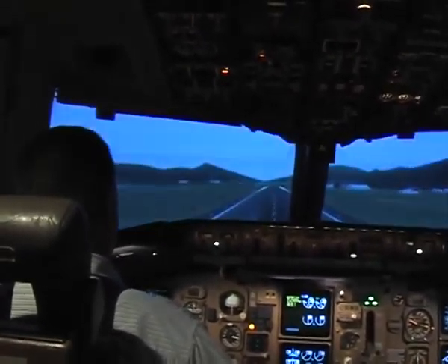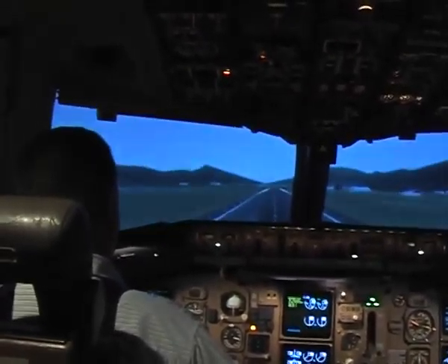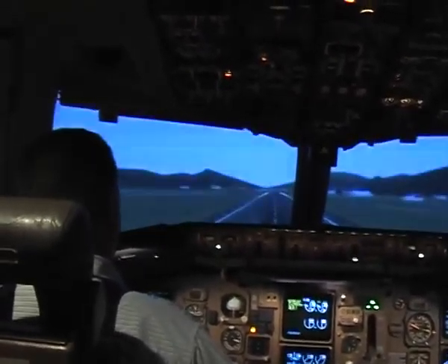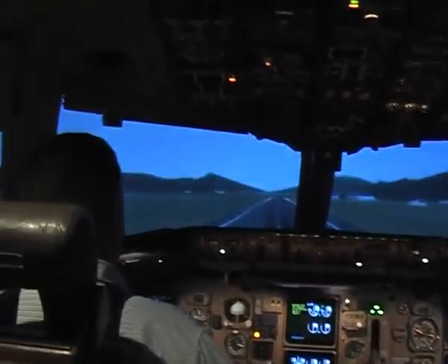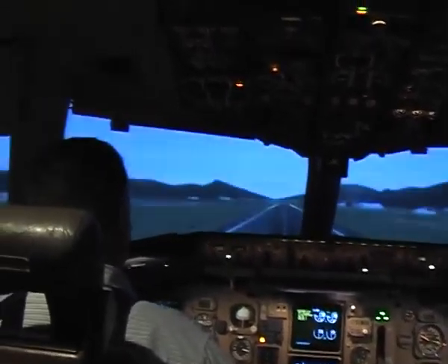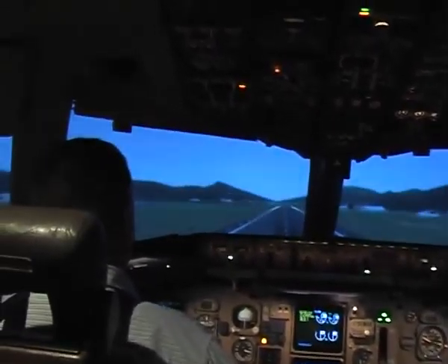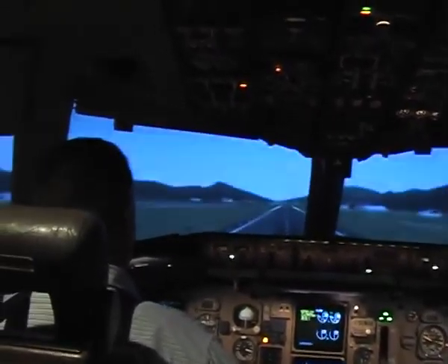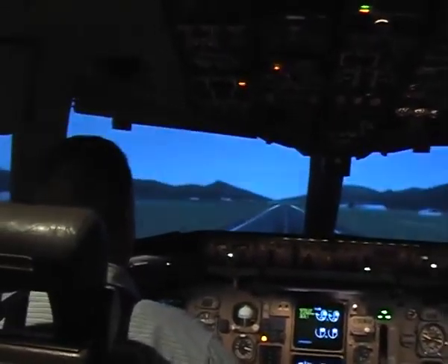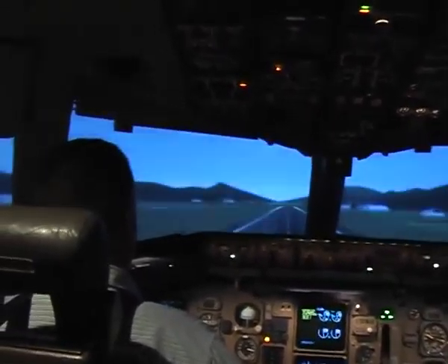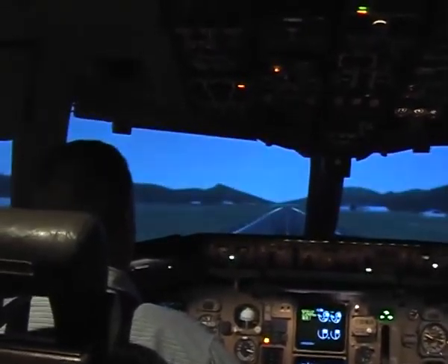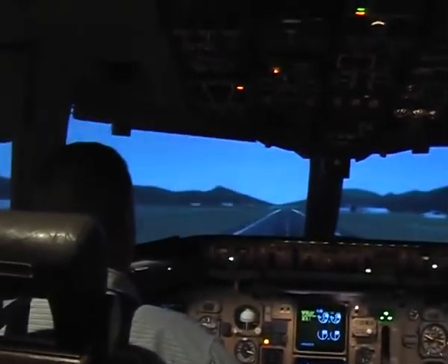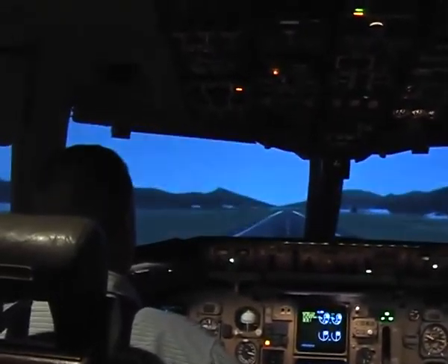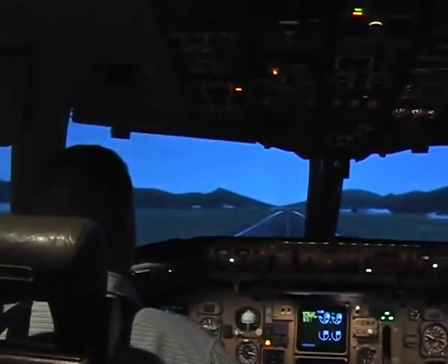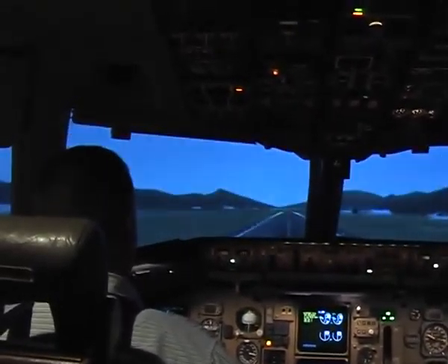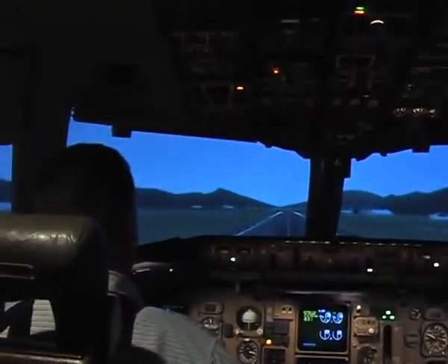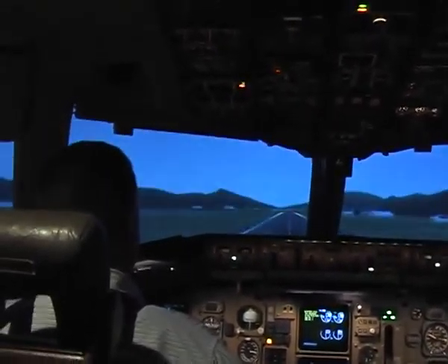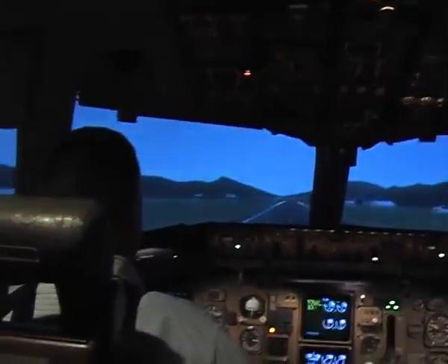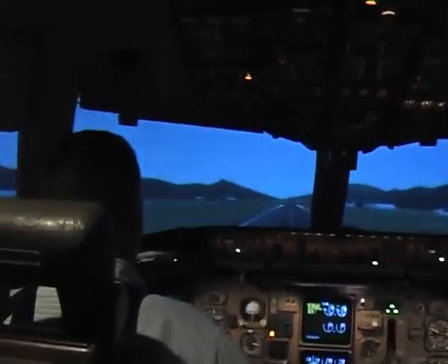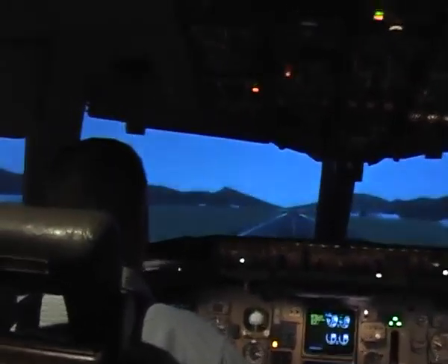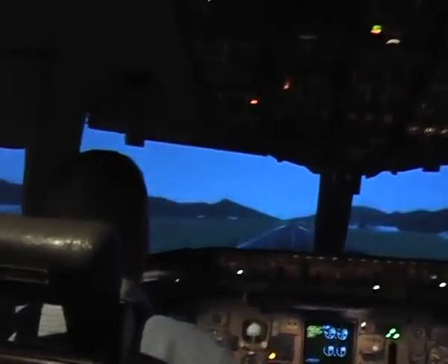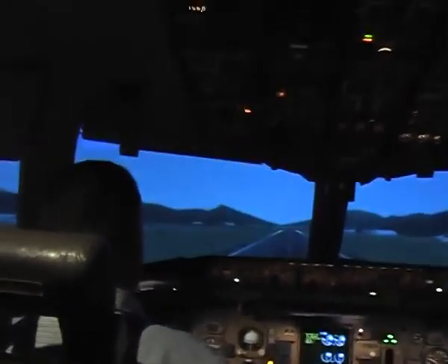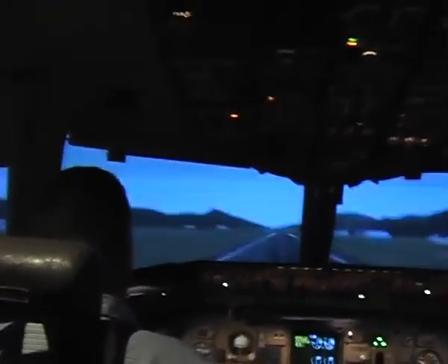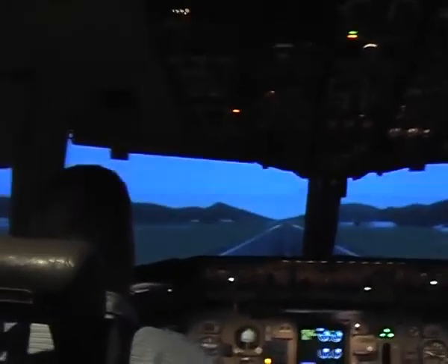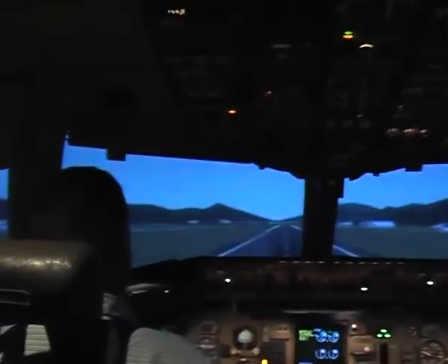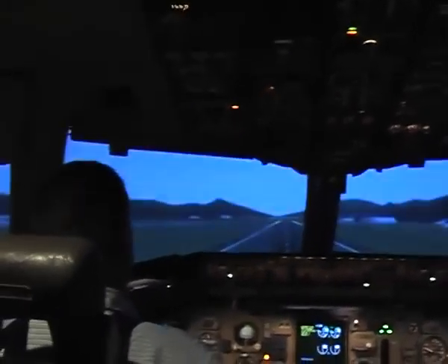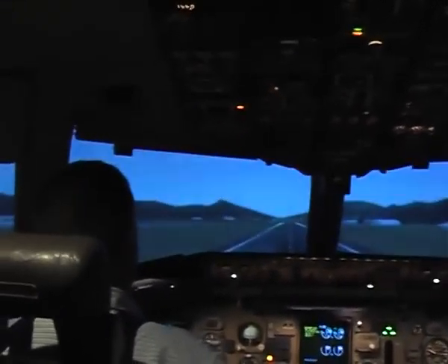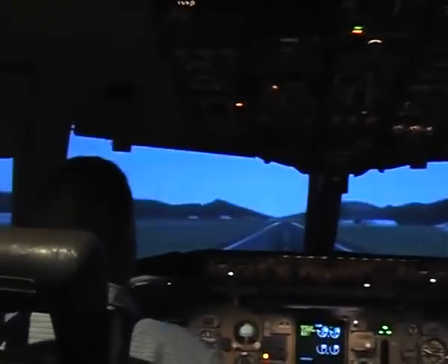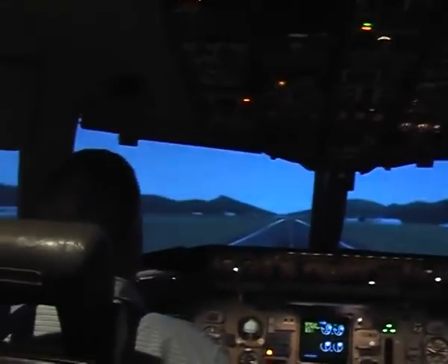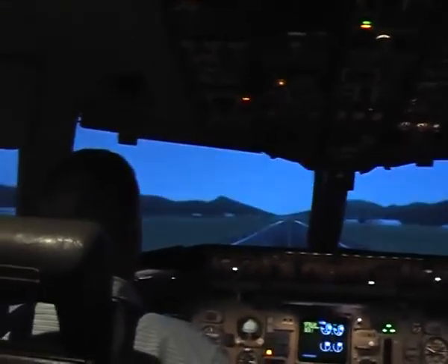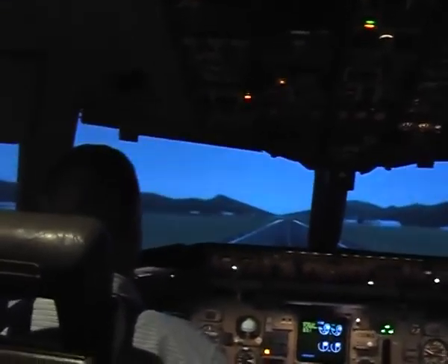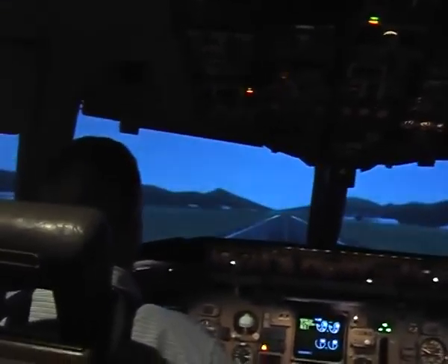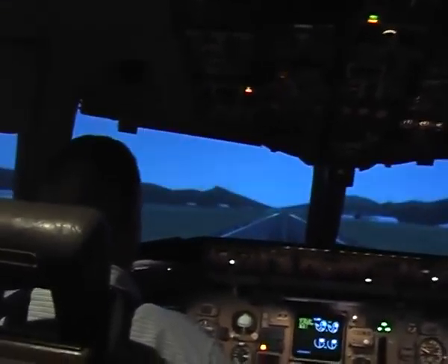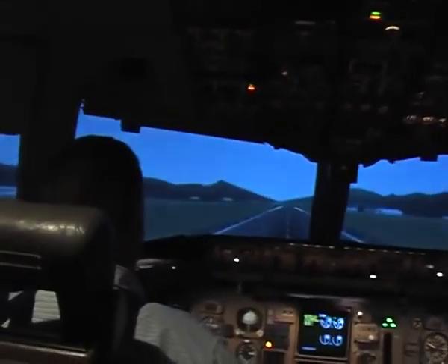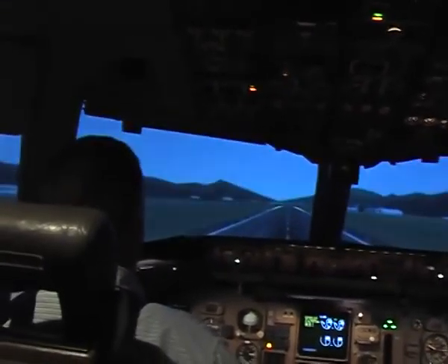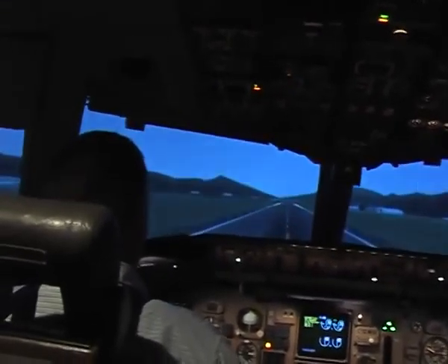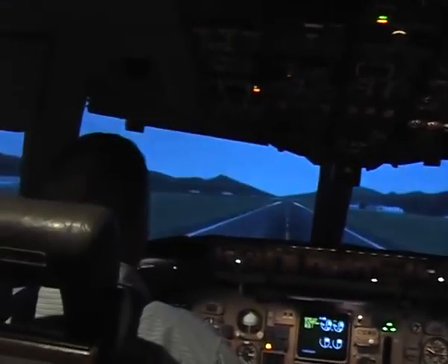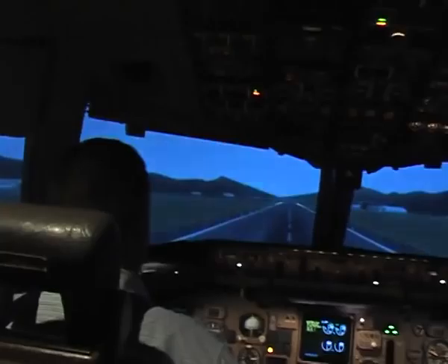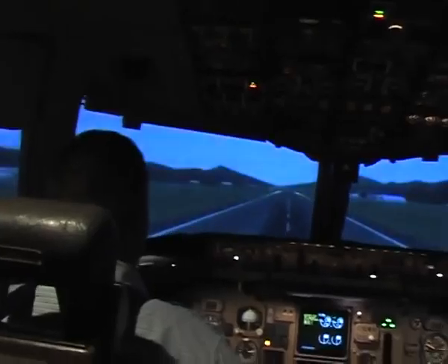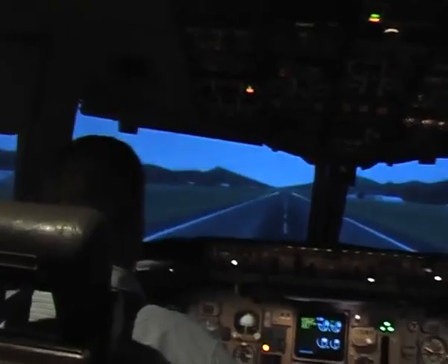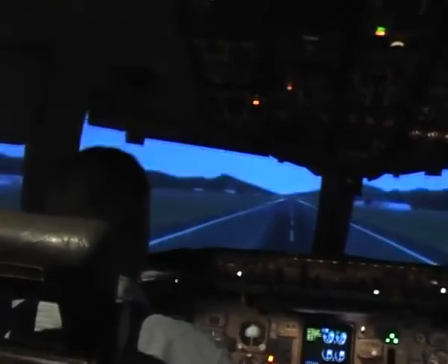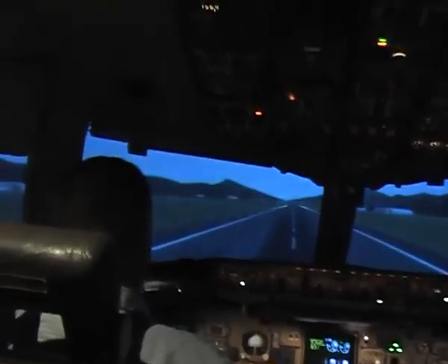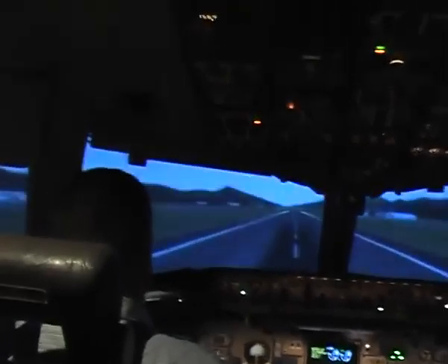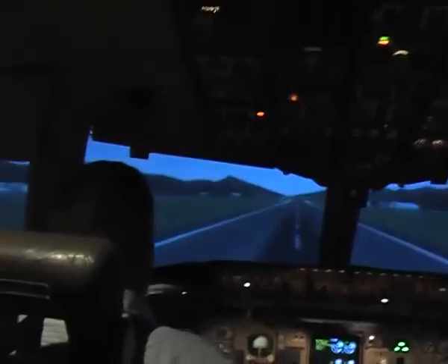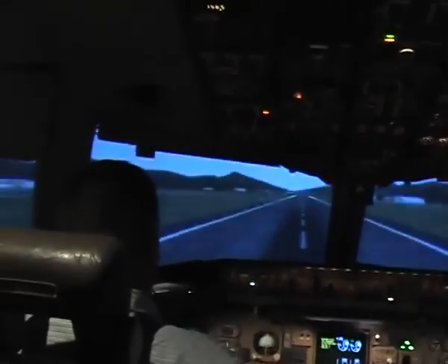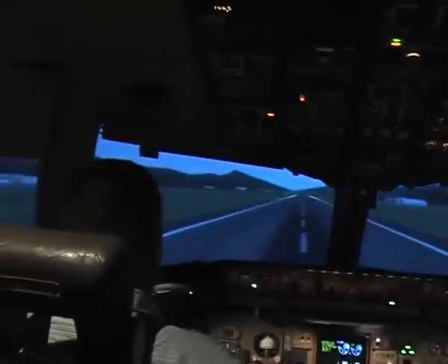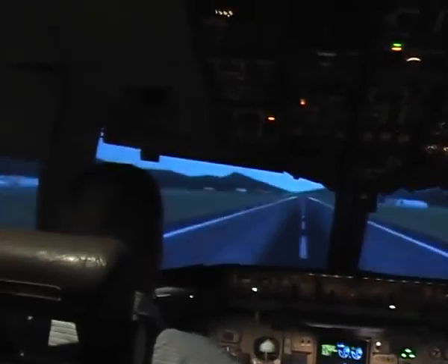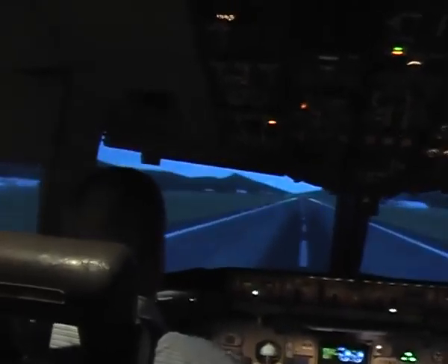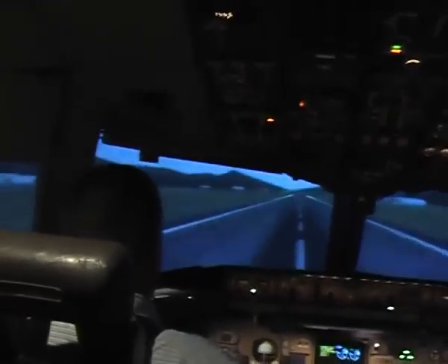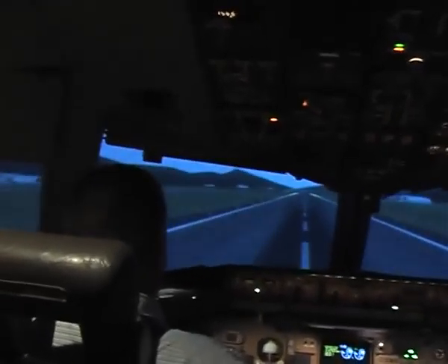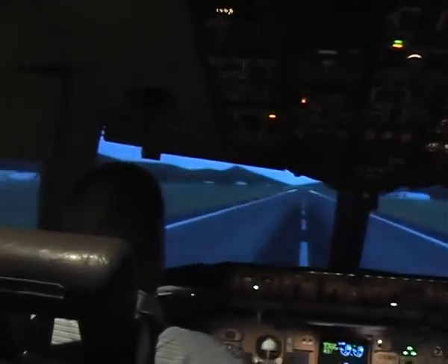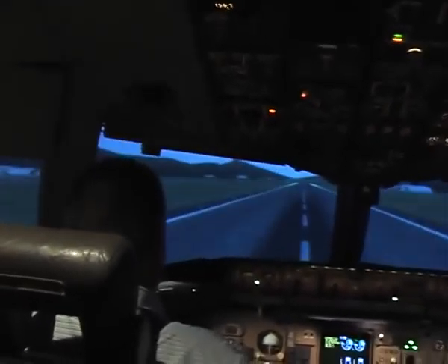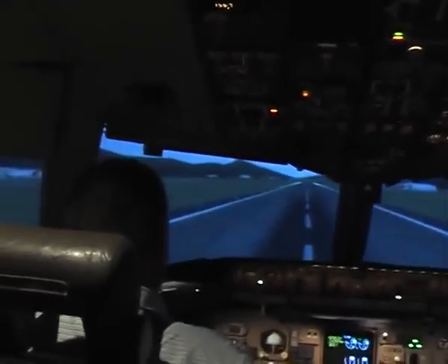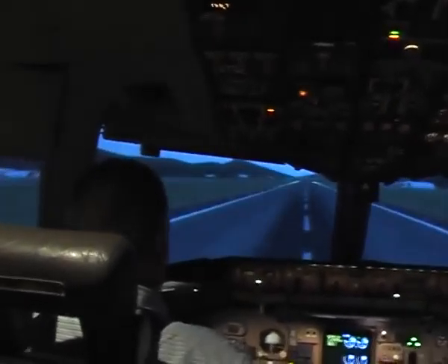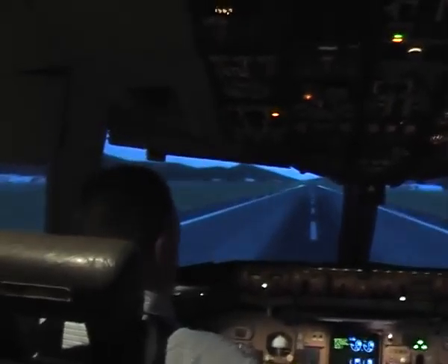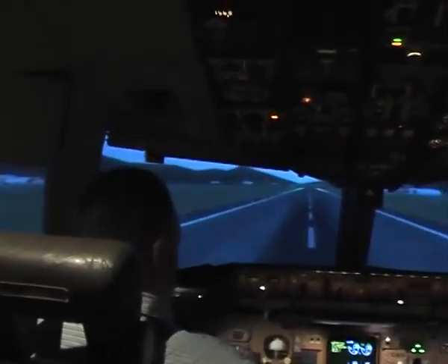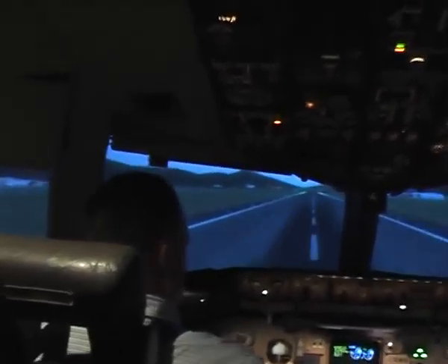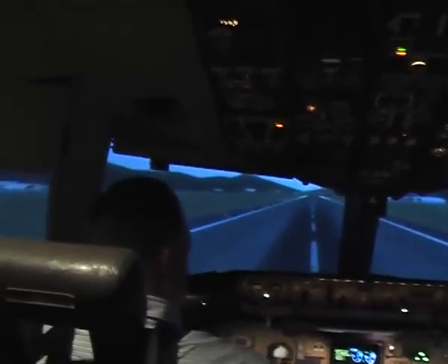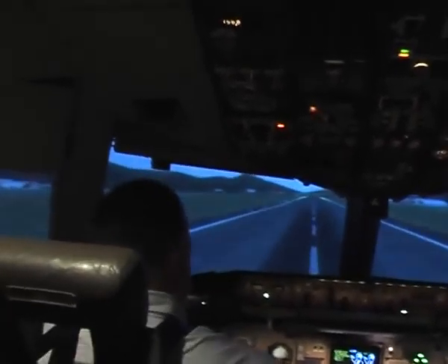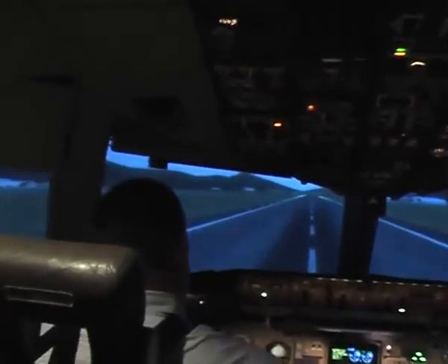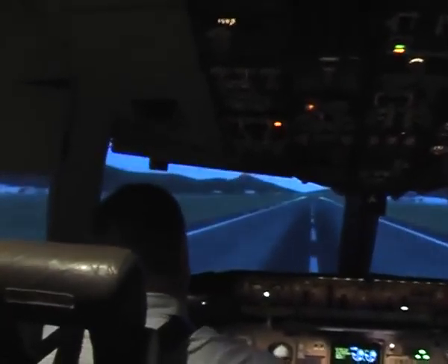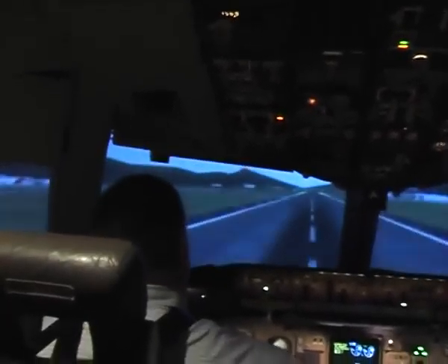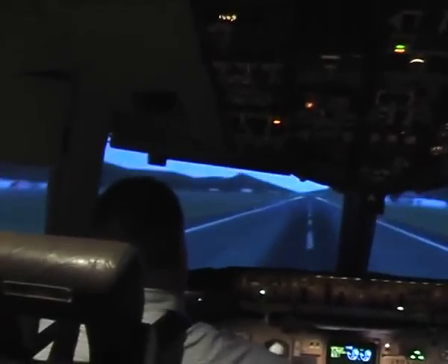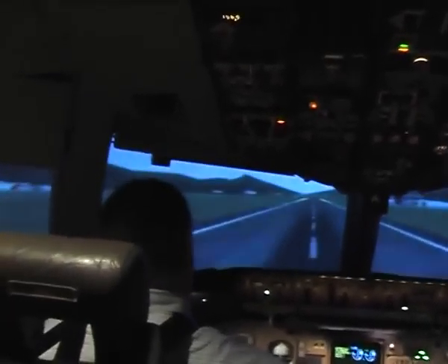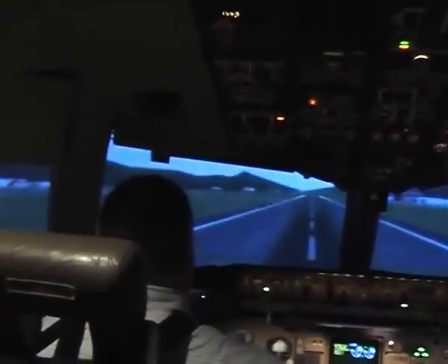10. Nicely done — speed brakes are up. Now do you know where the reverse thrust is? Yep. That's it.